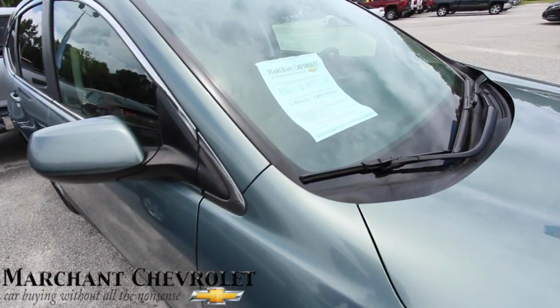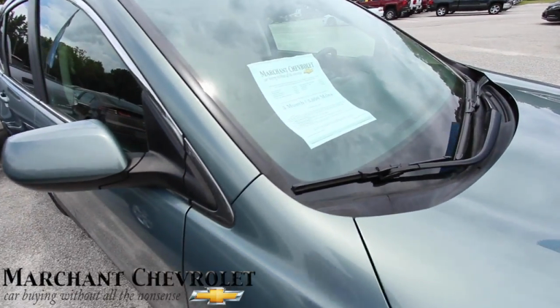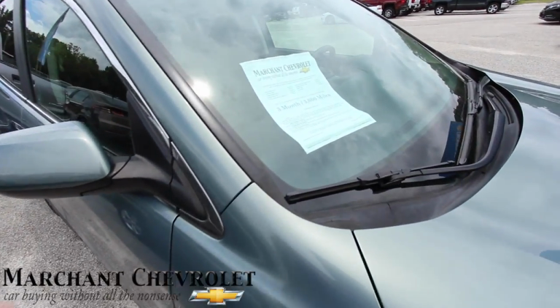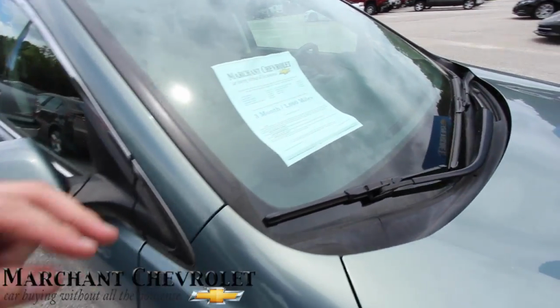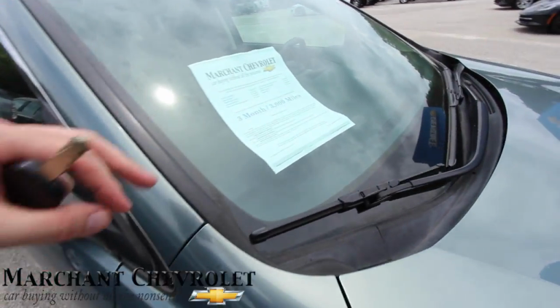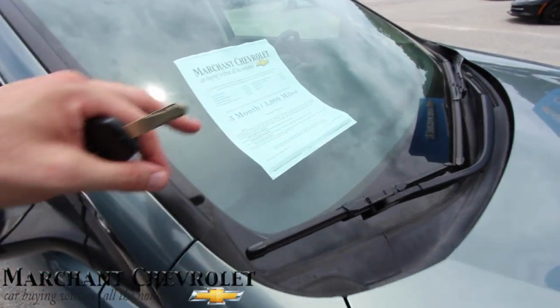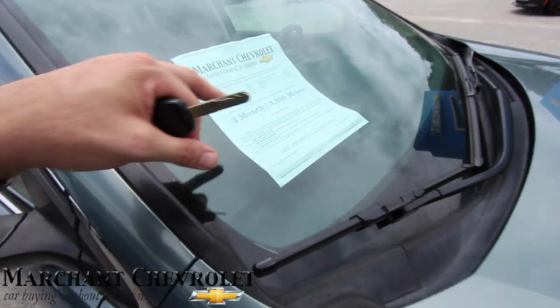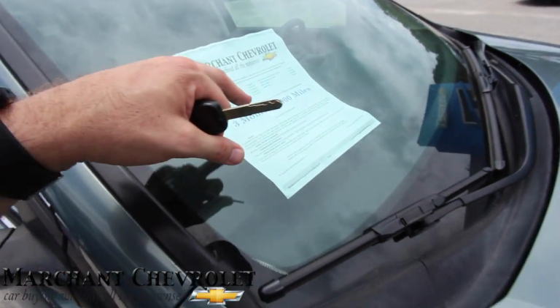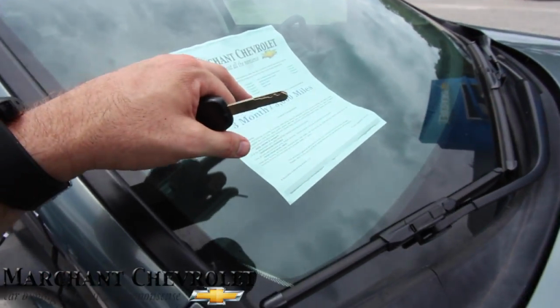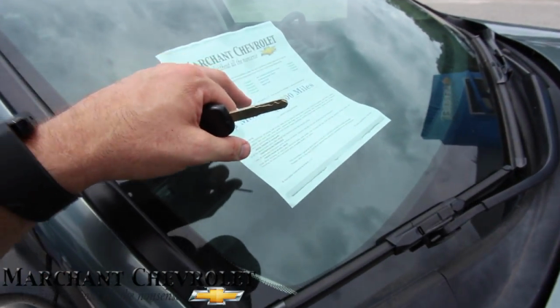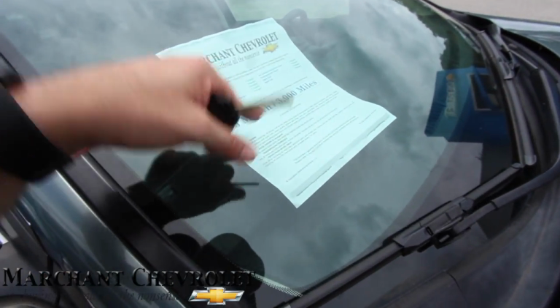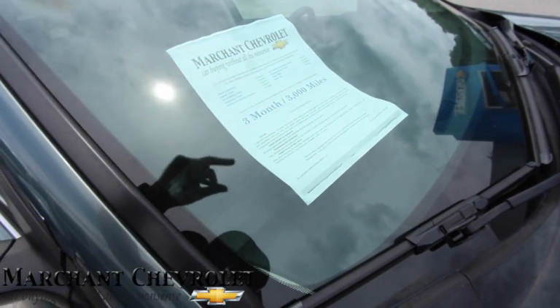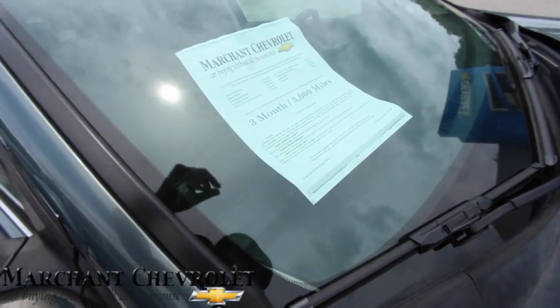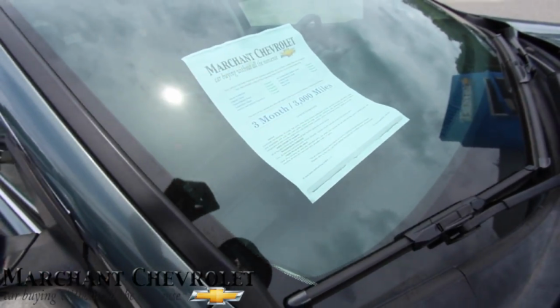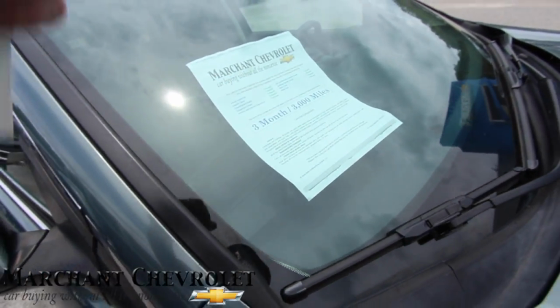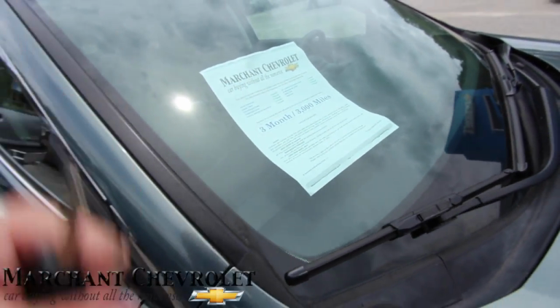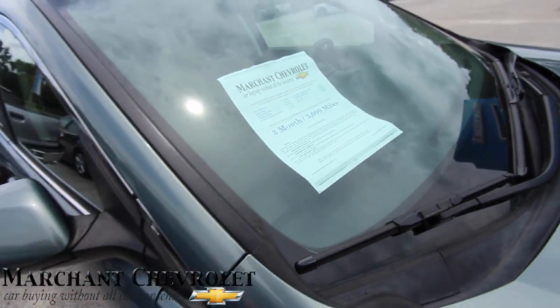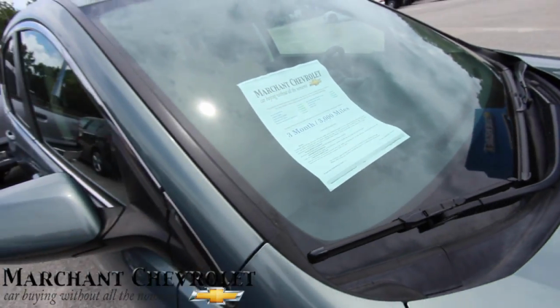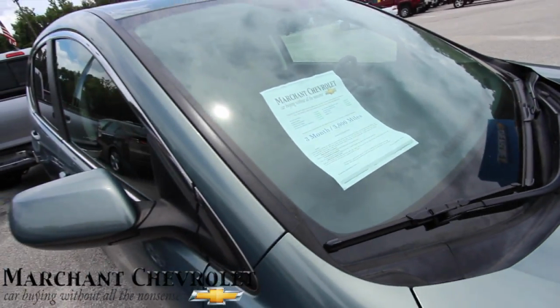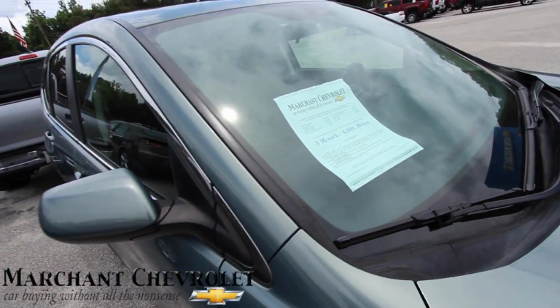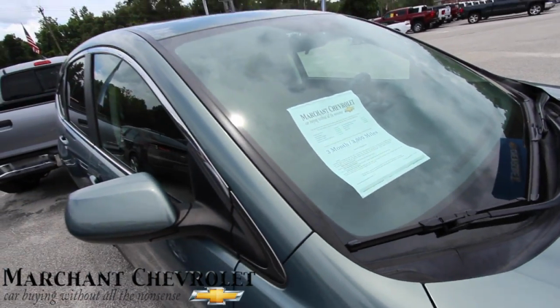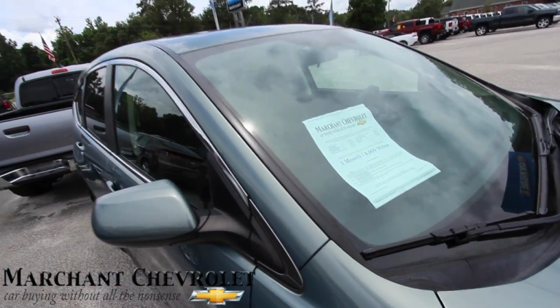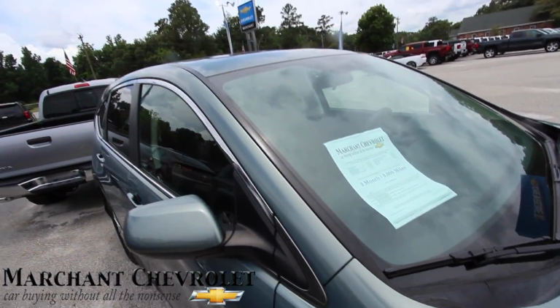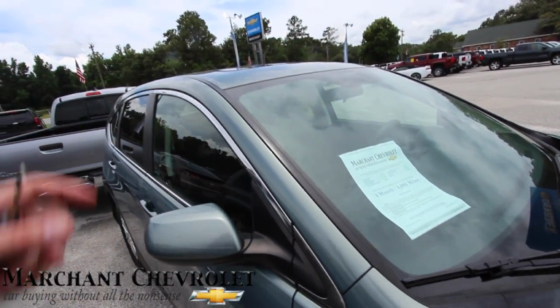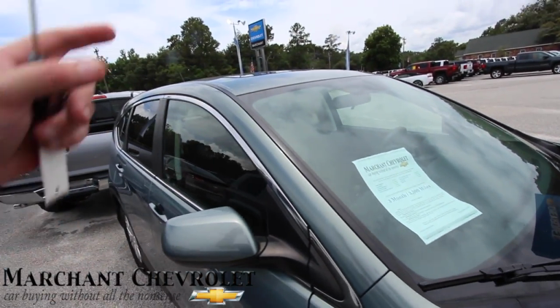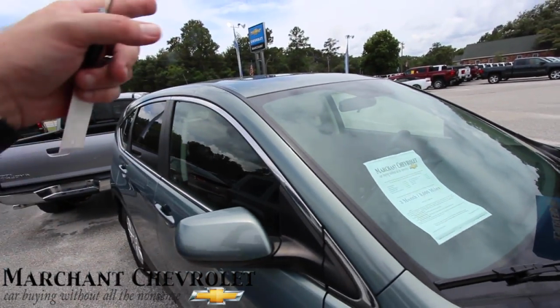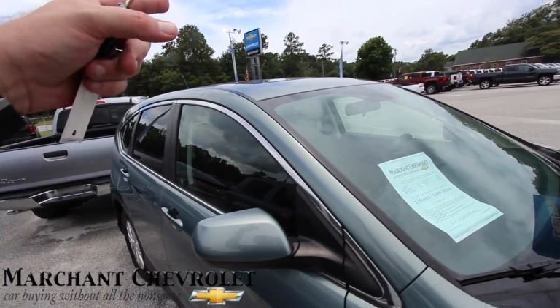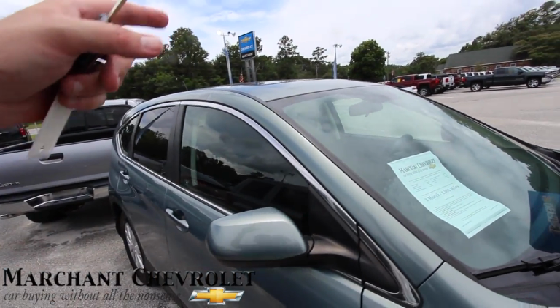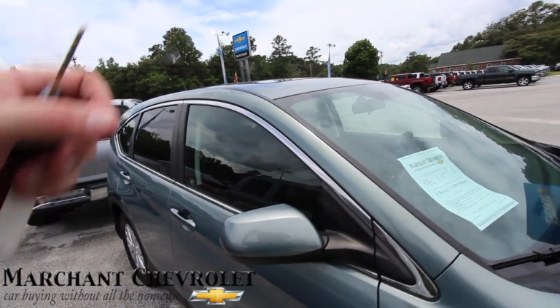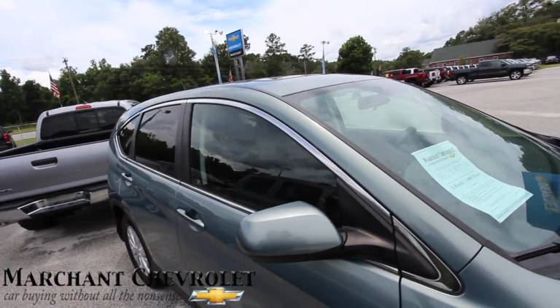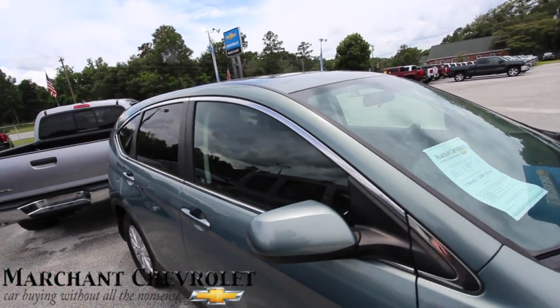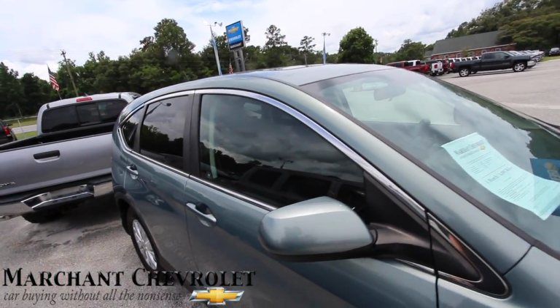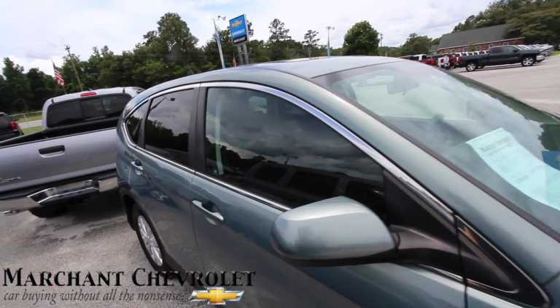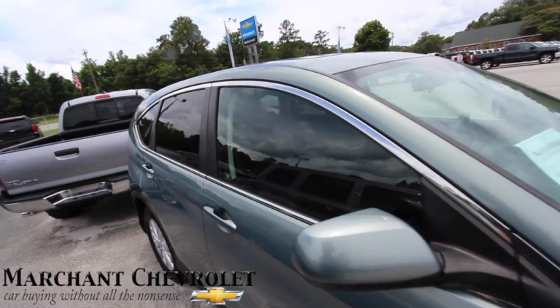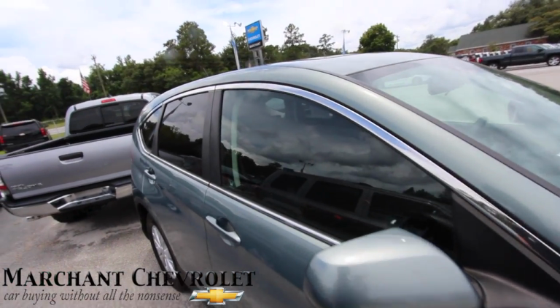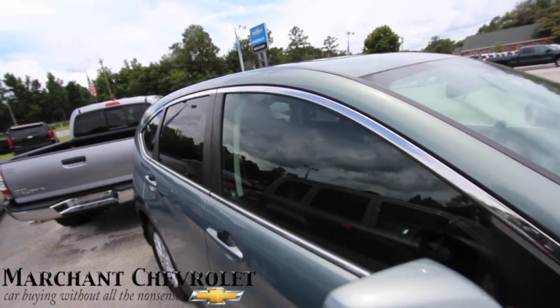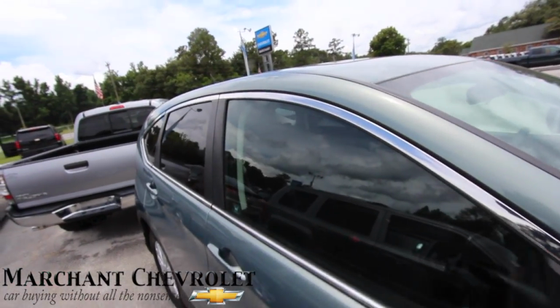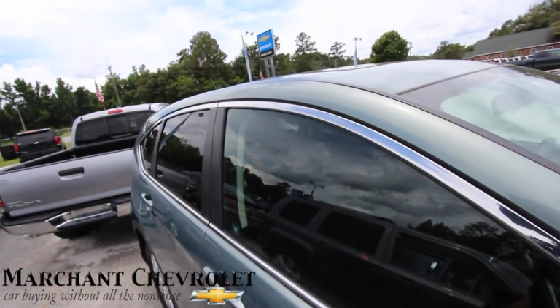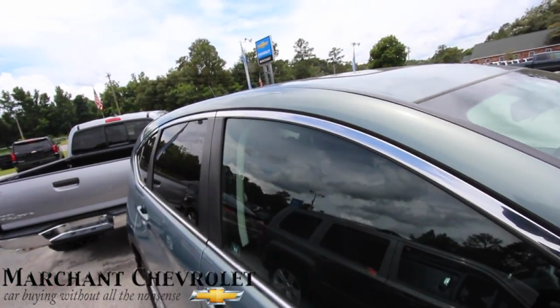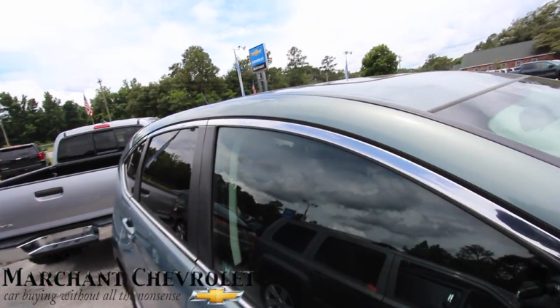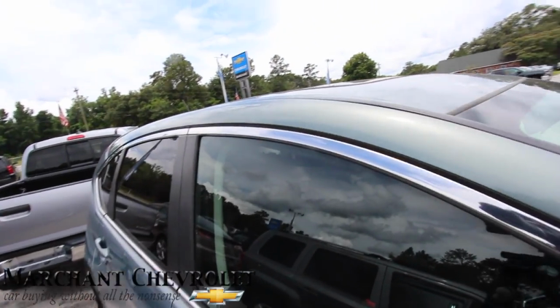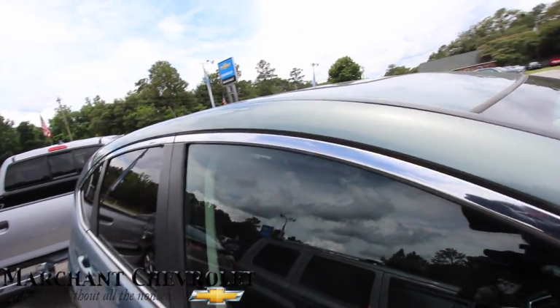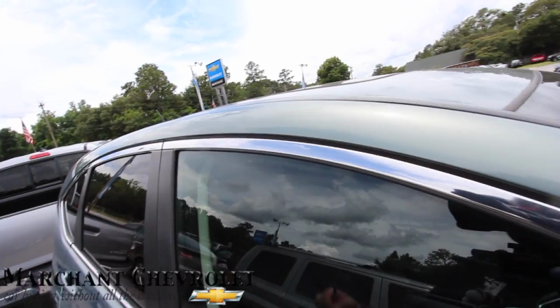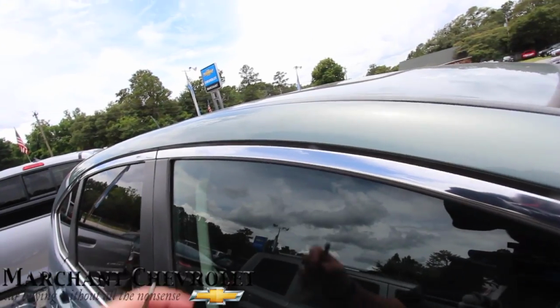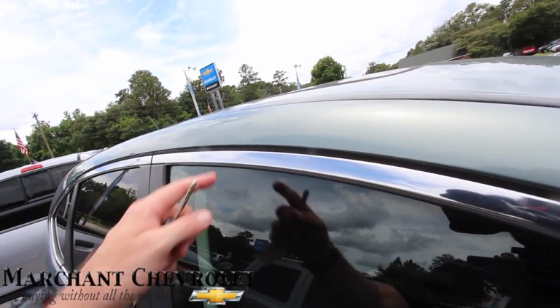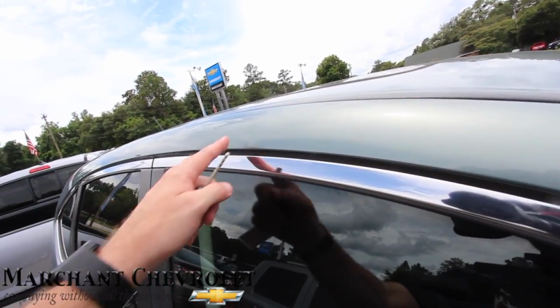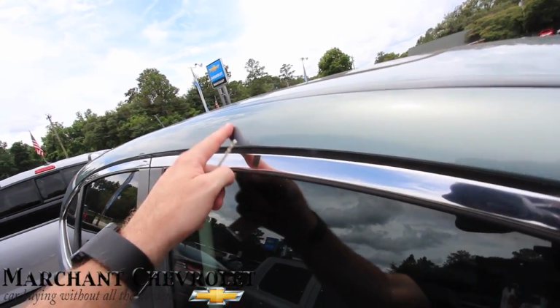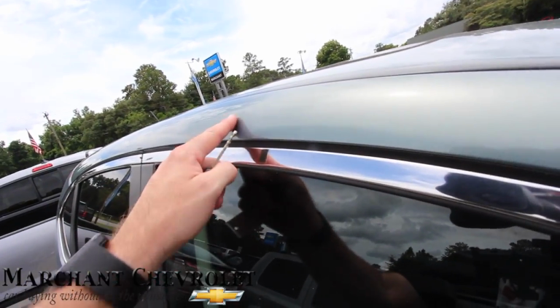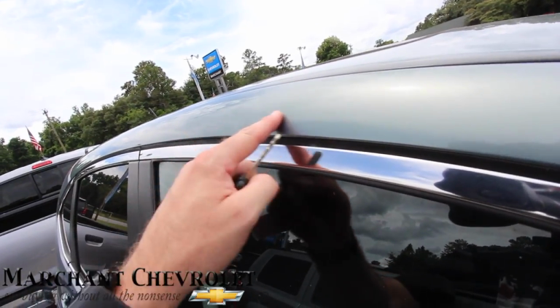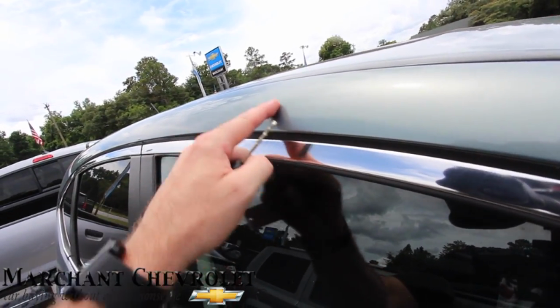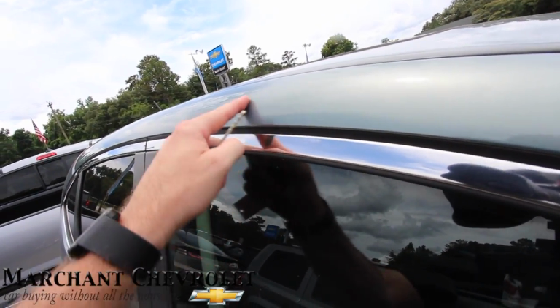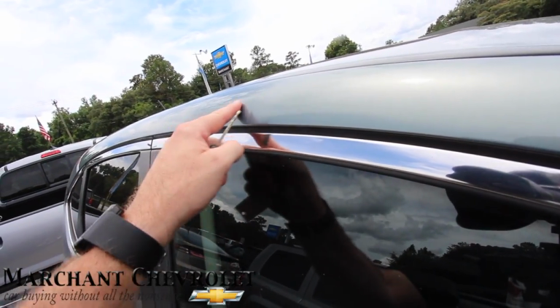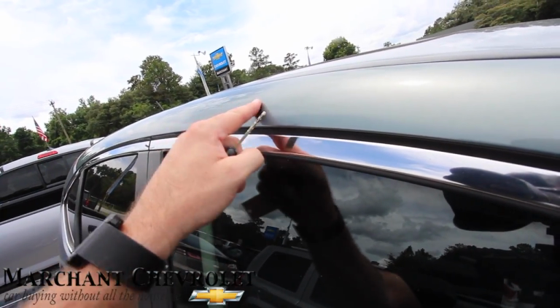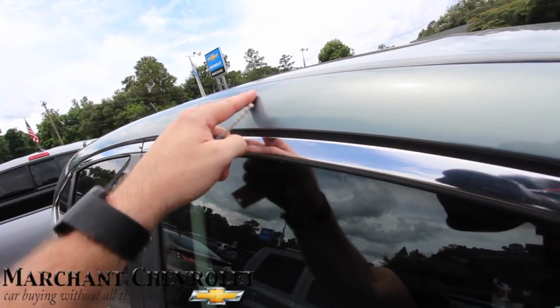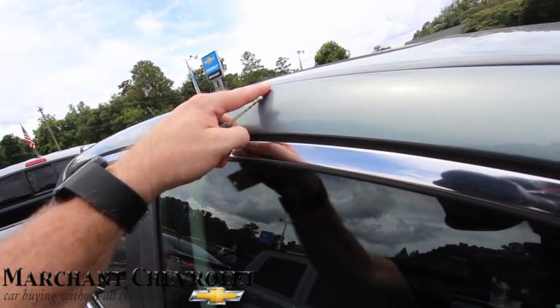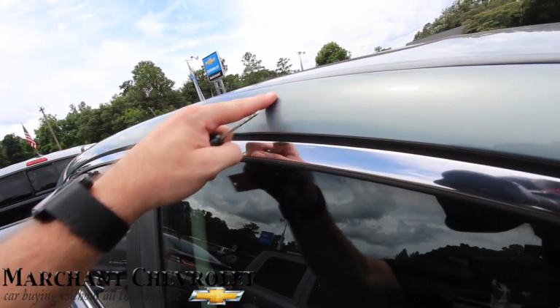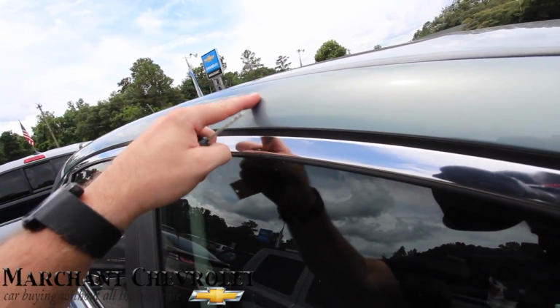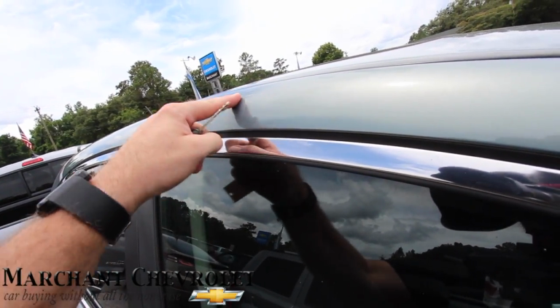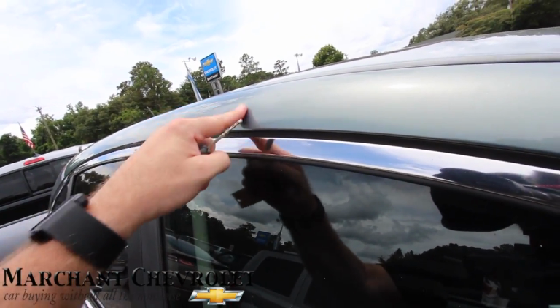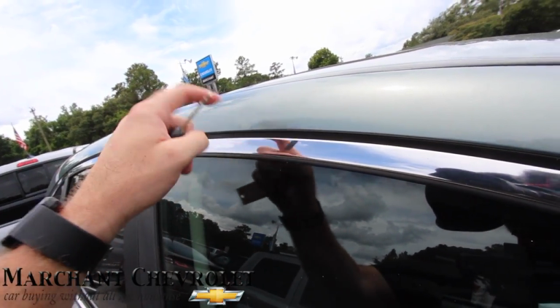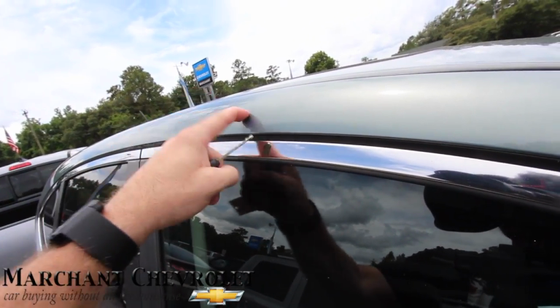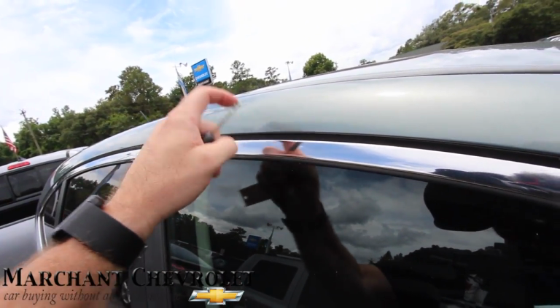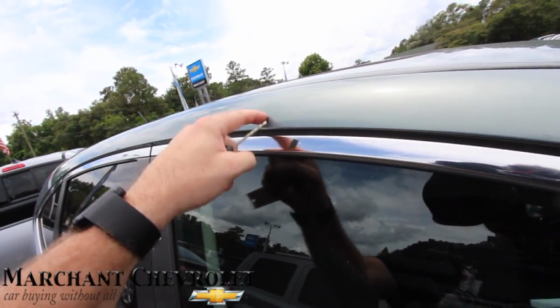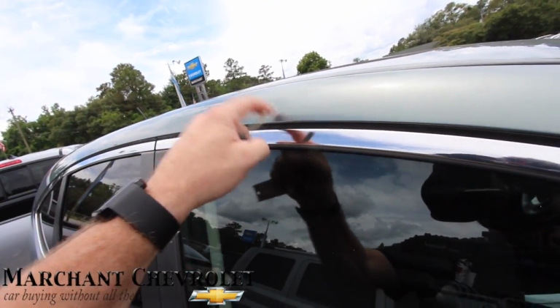It does come with a 3-month, 3,000-mile warranty. Sunroof up top — I do see a little ding right up here, just want to point that out.